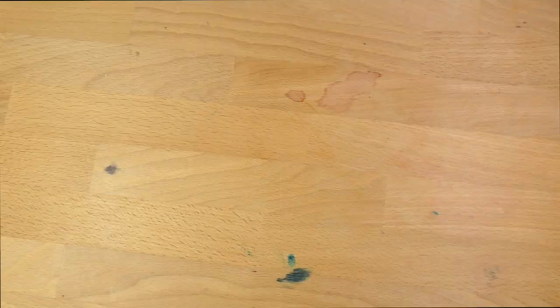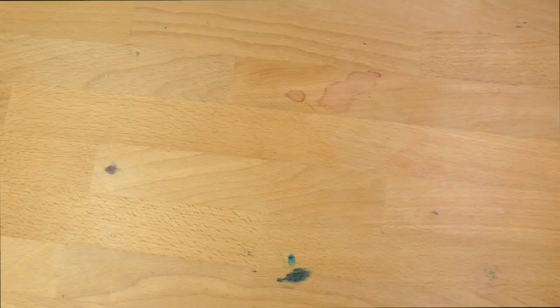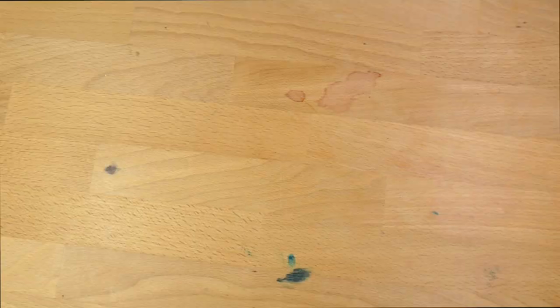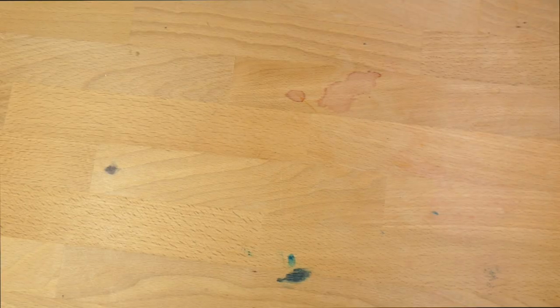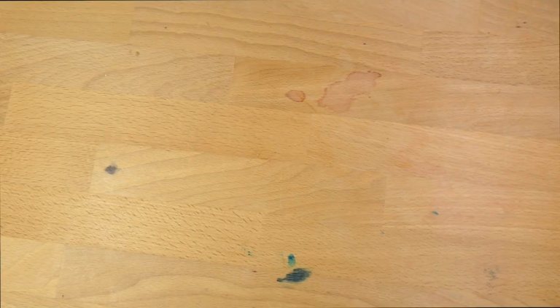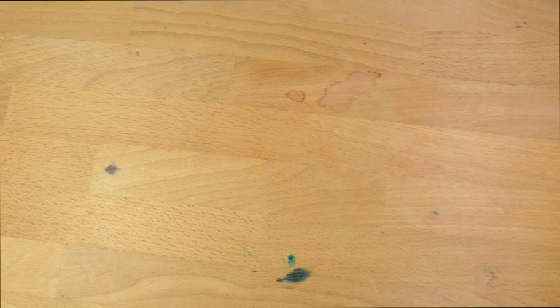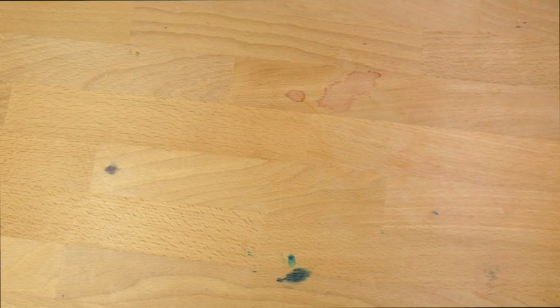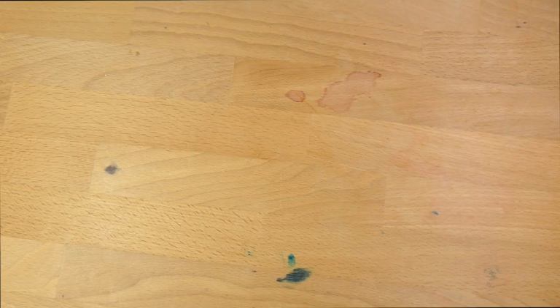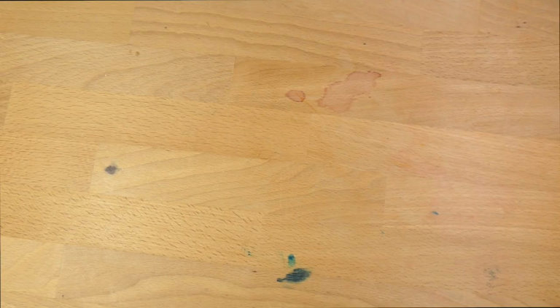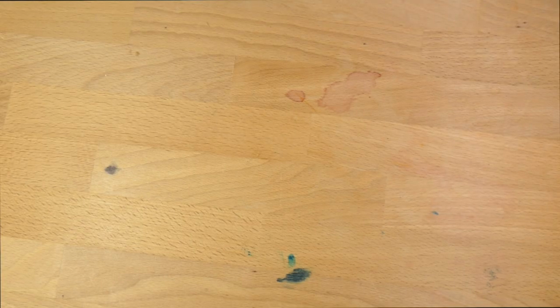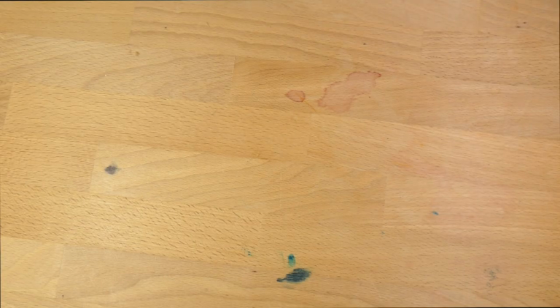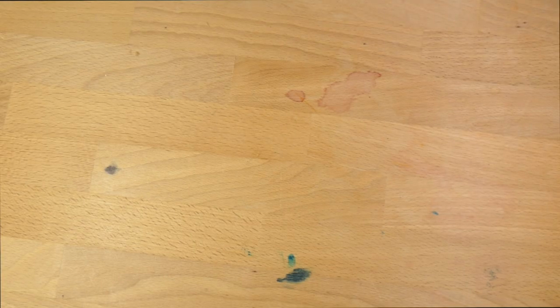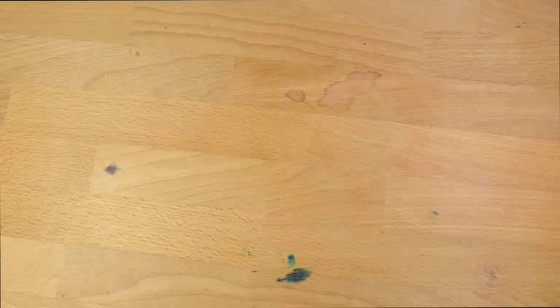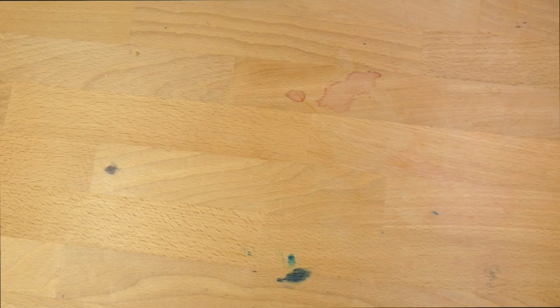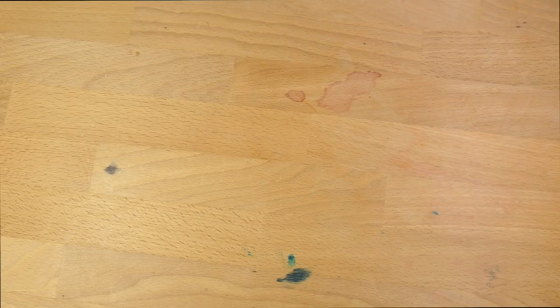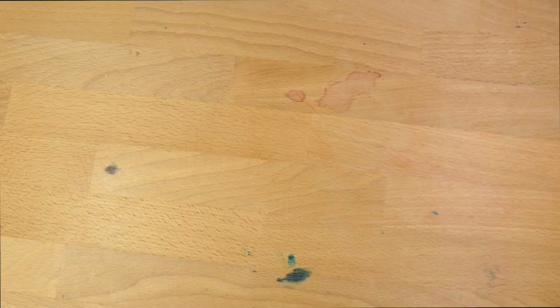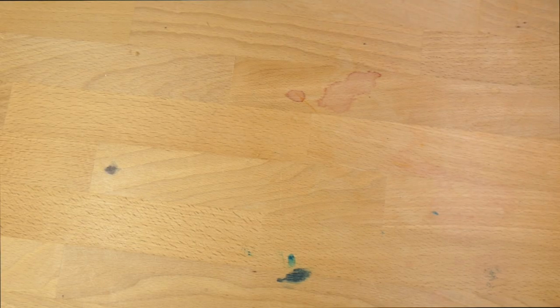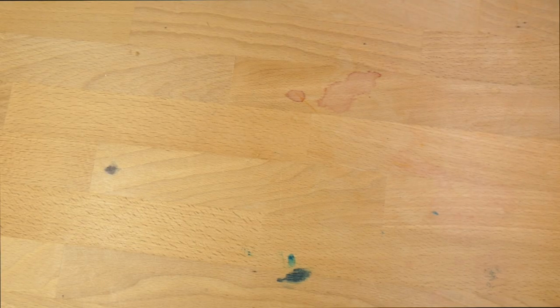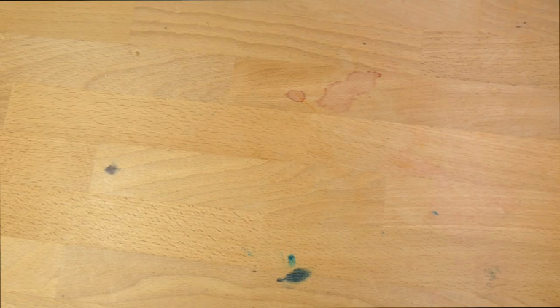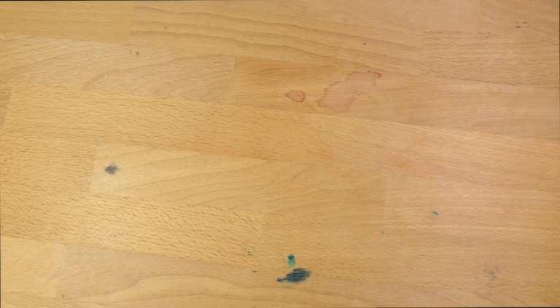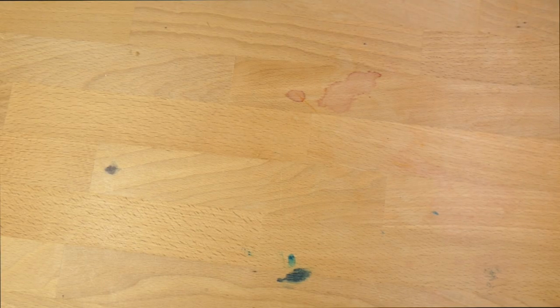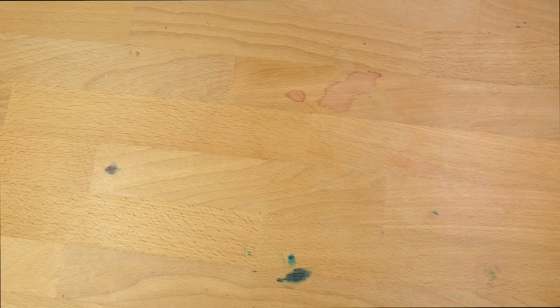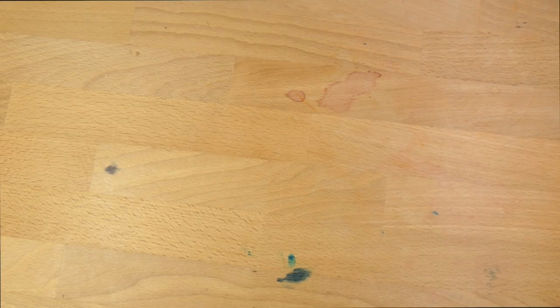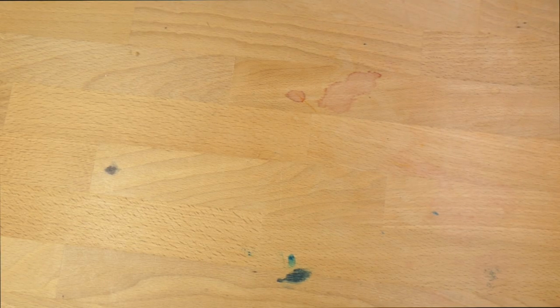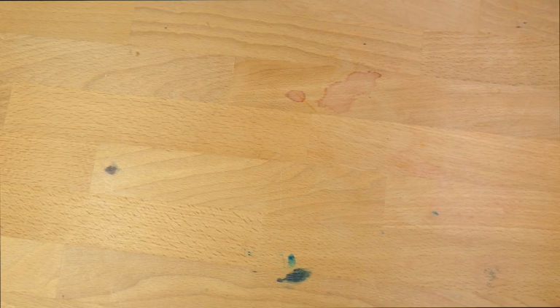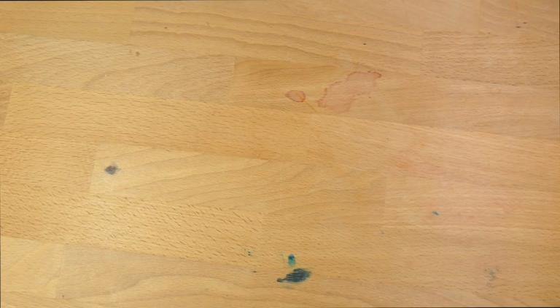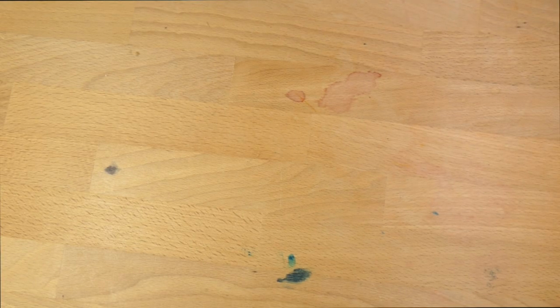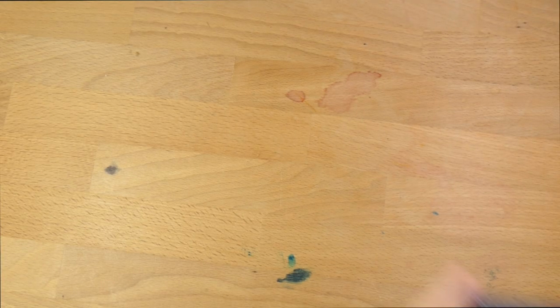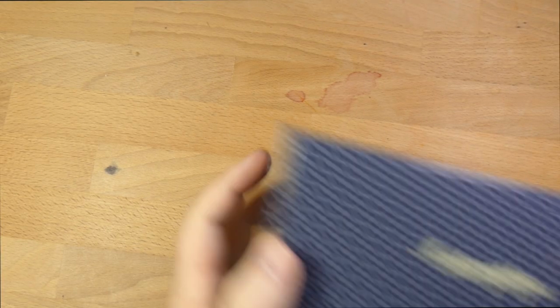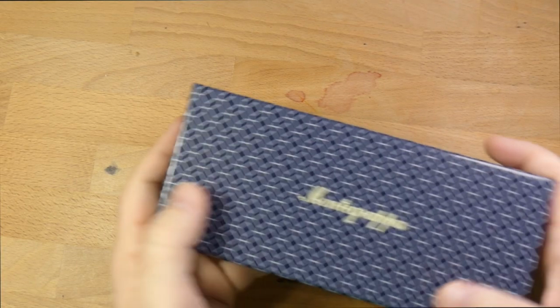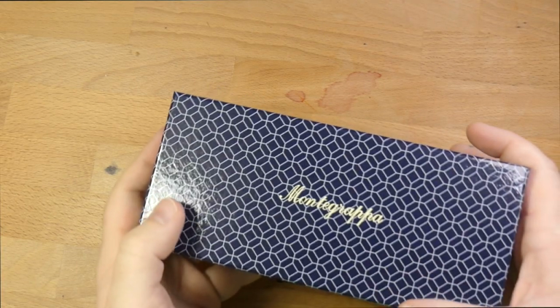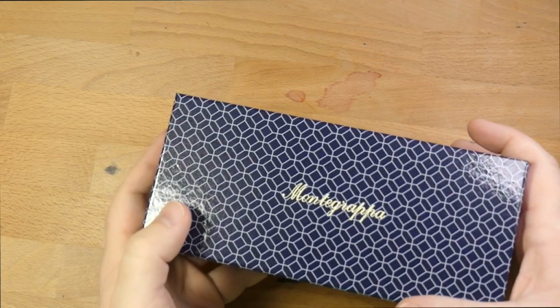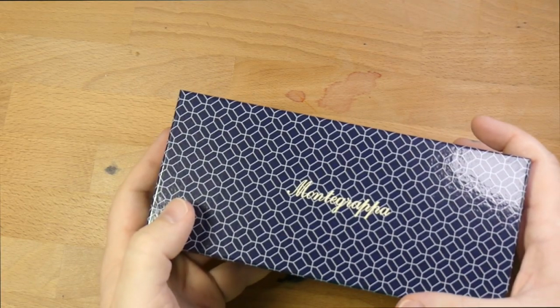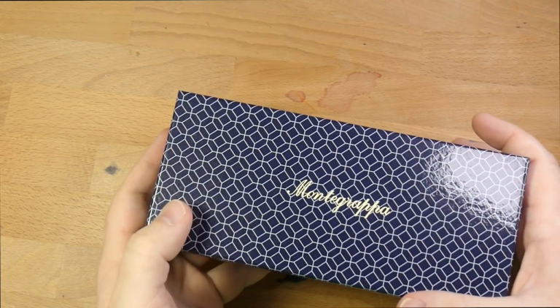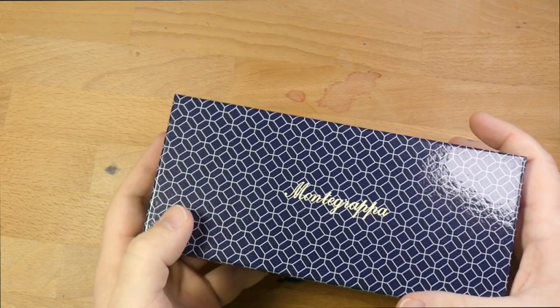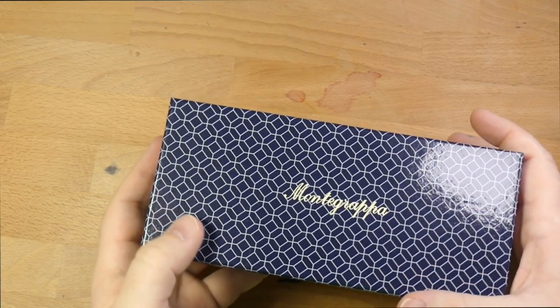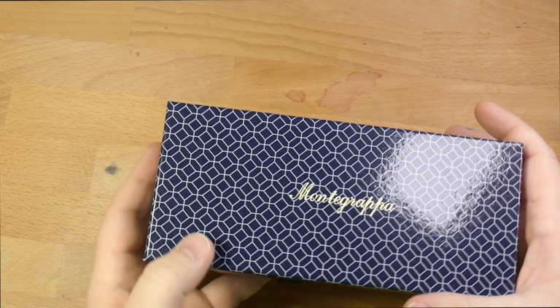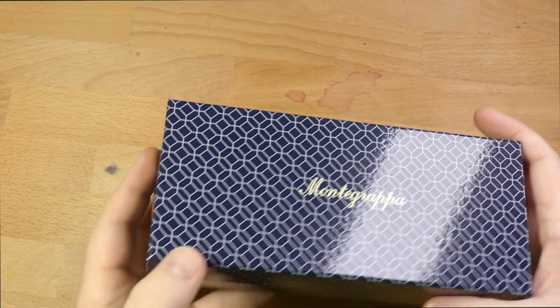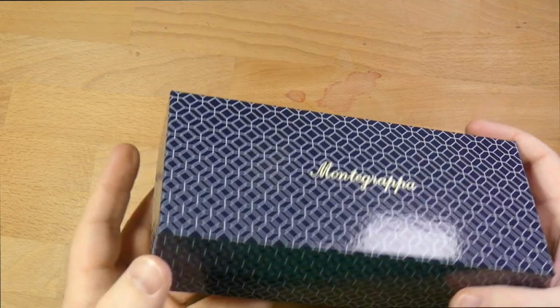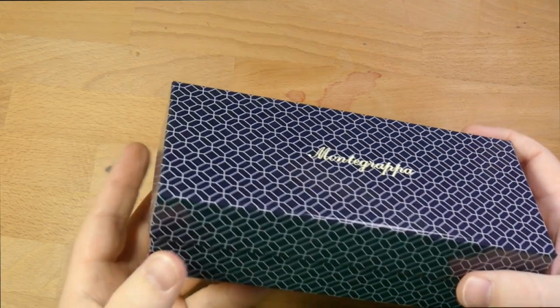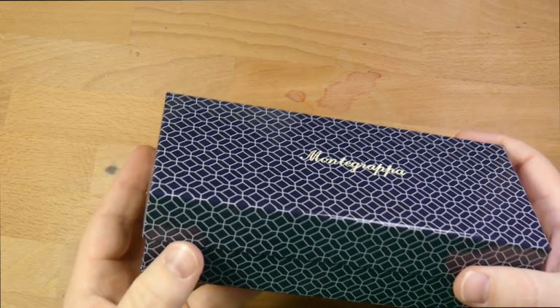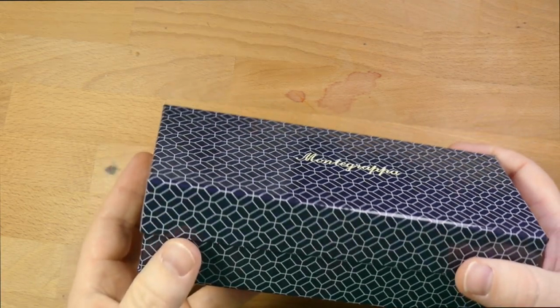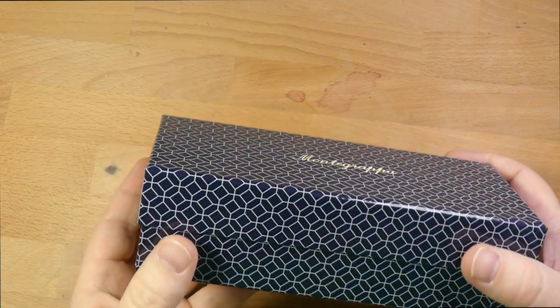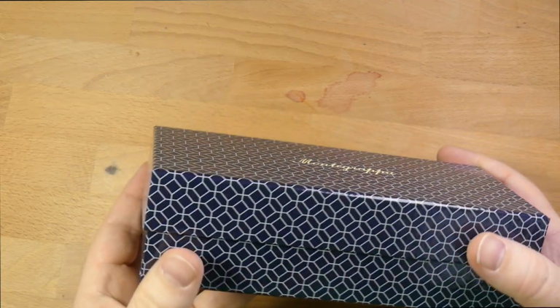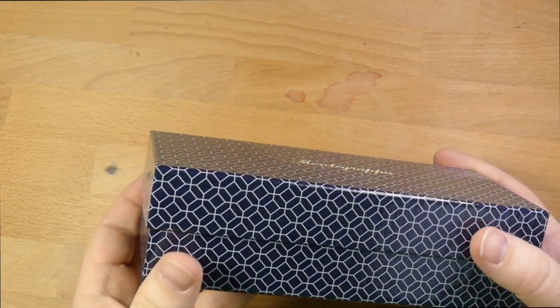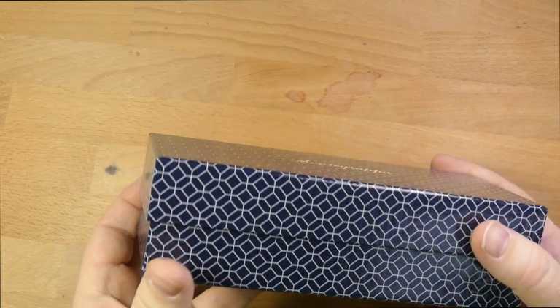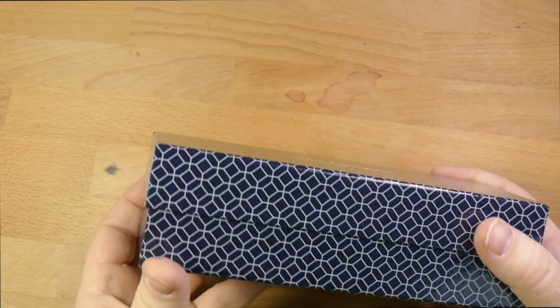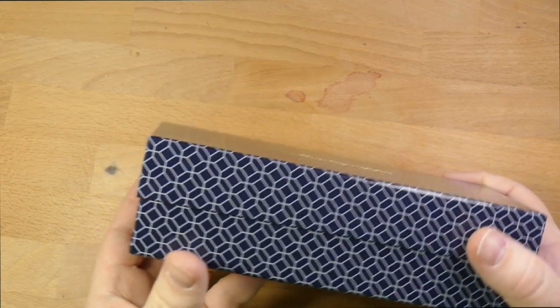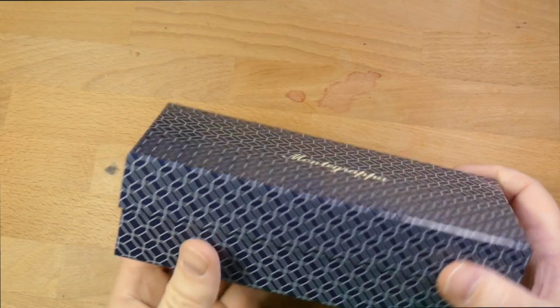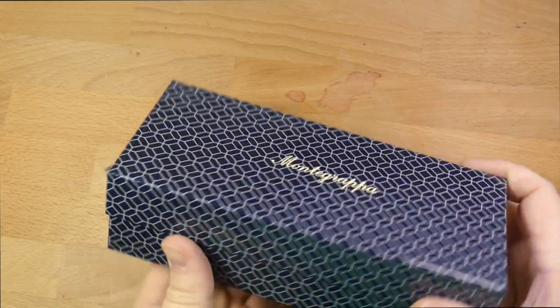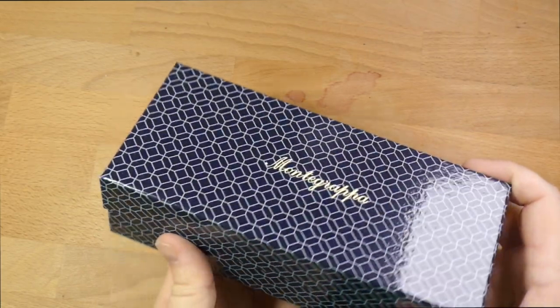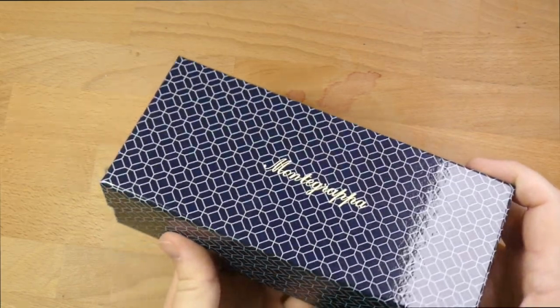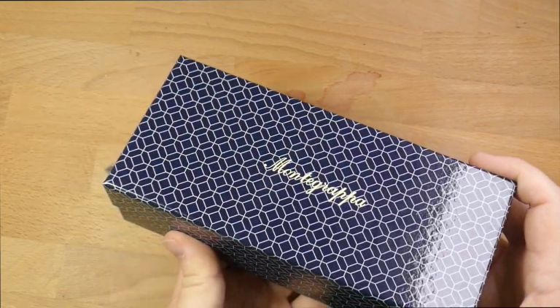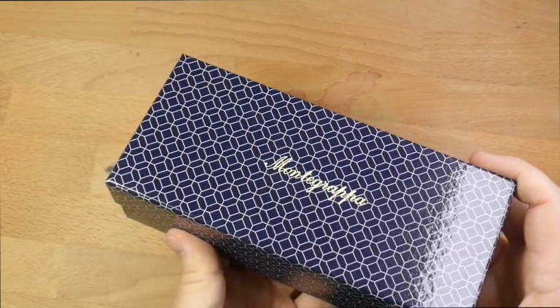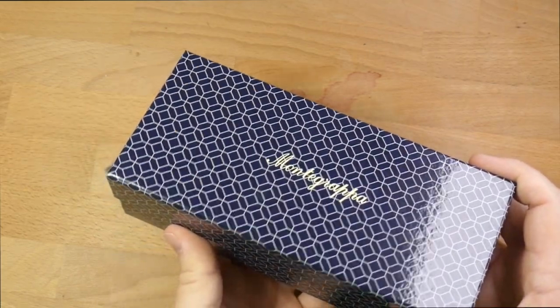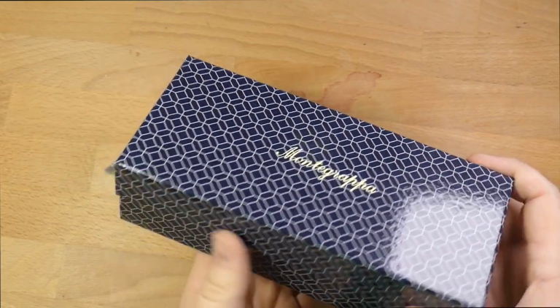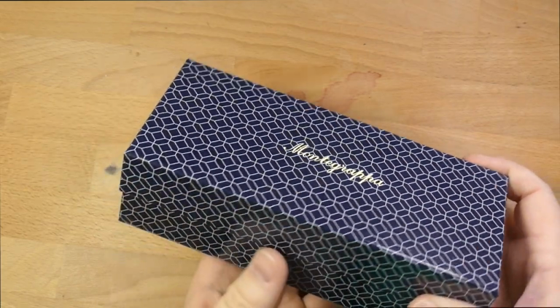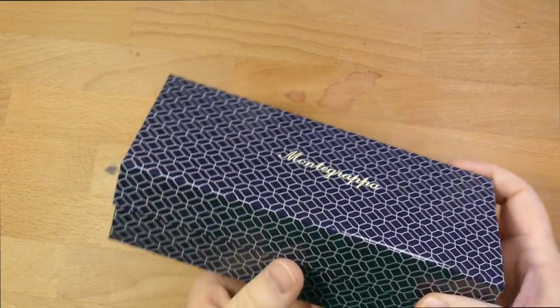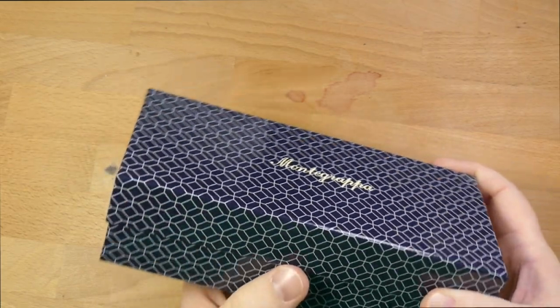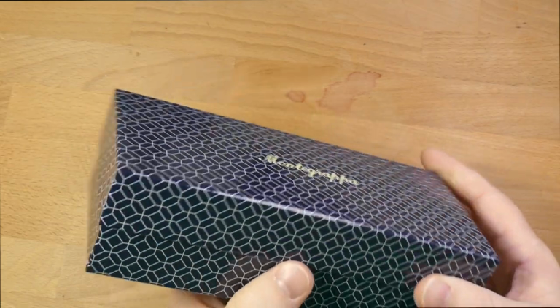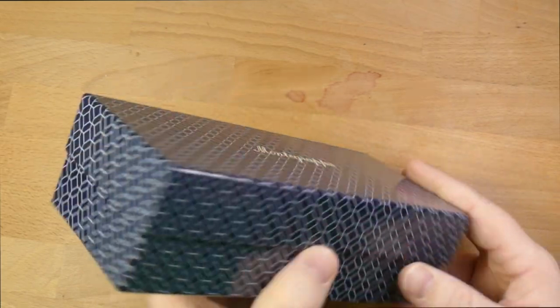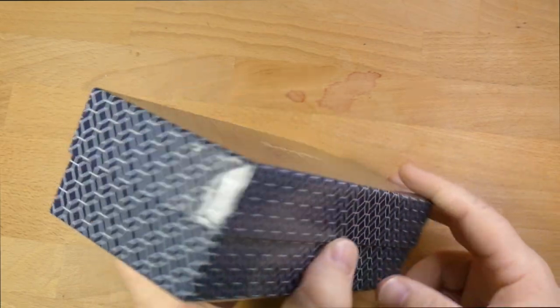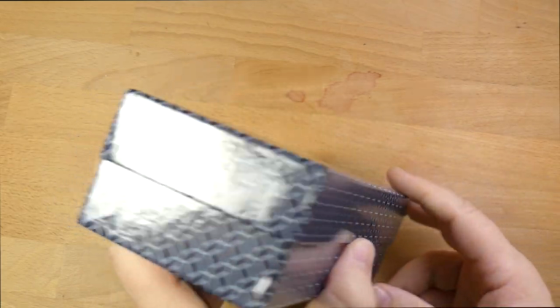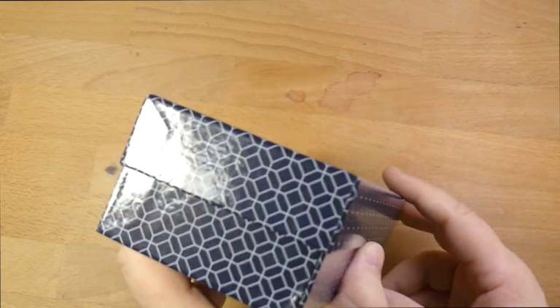Hello, folks. Welcome to InkDependence.com. I'm Mike, and this is going to be the Montegrappa Maya 450.